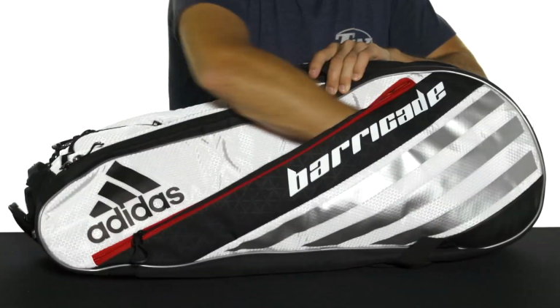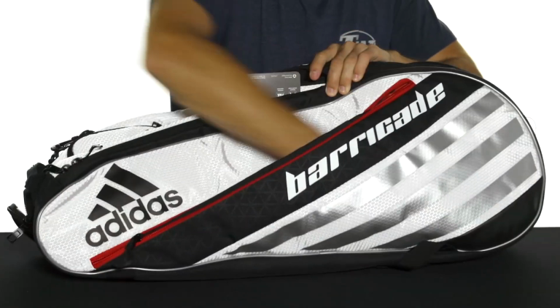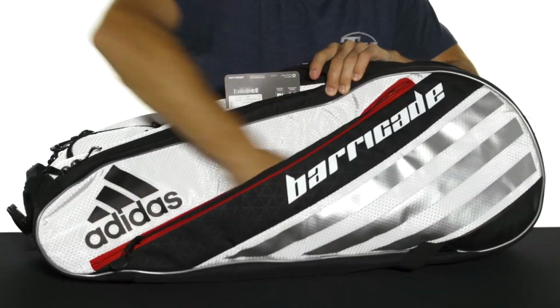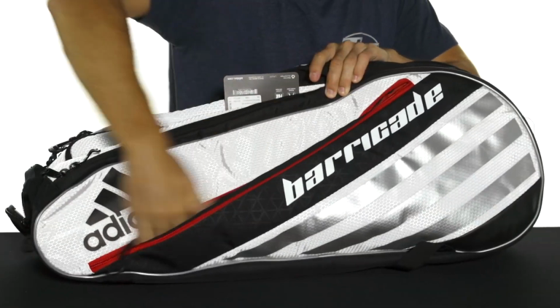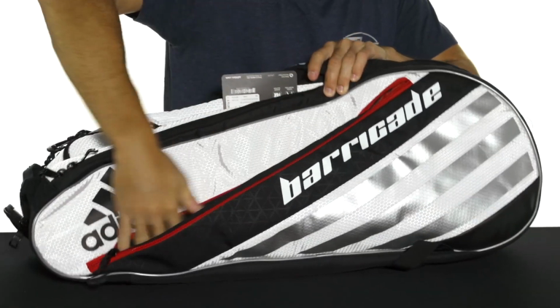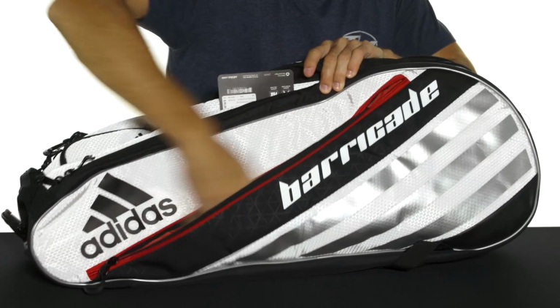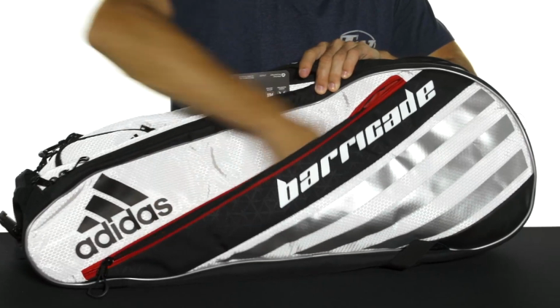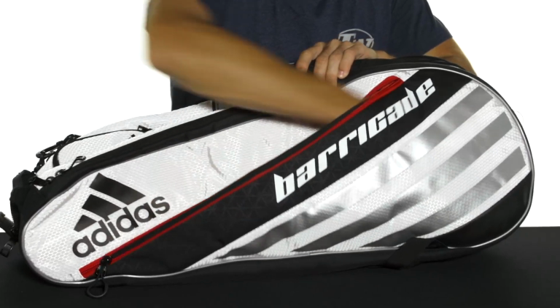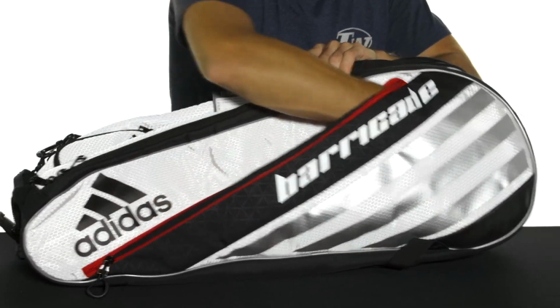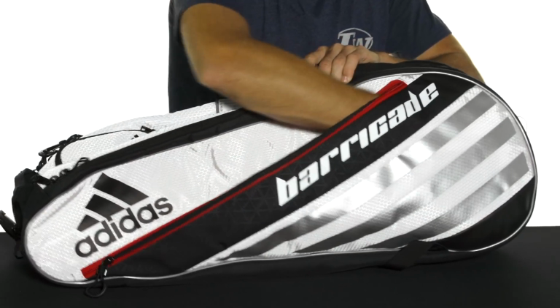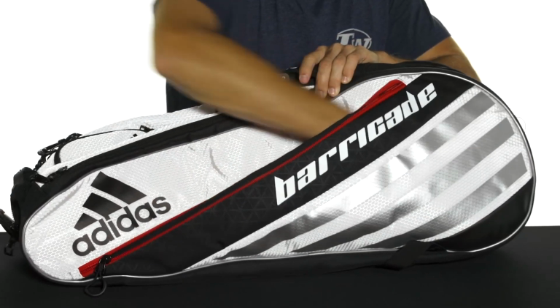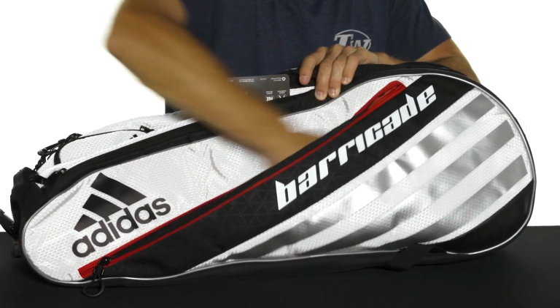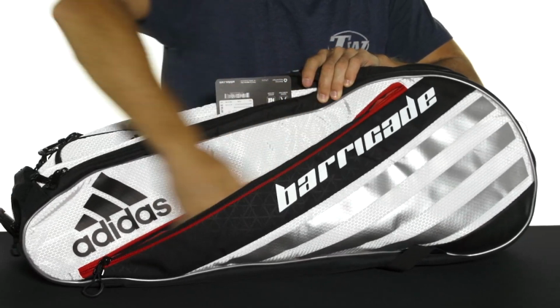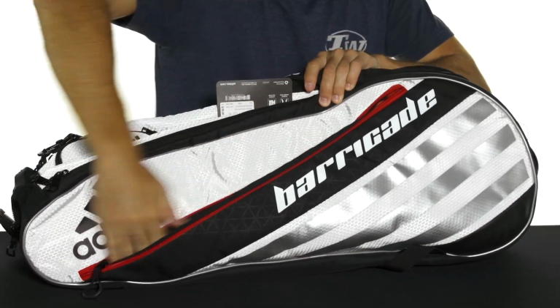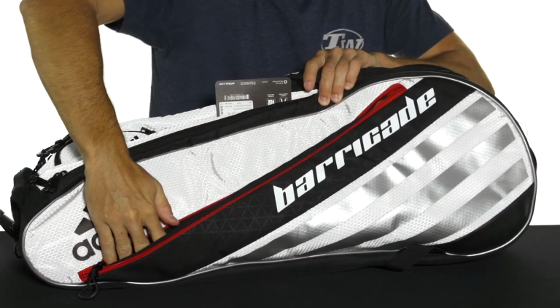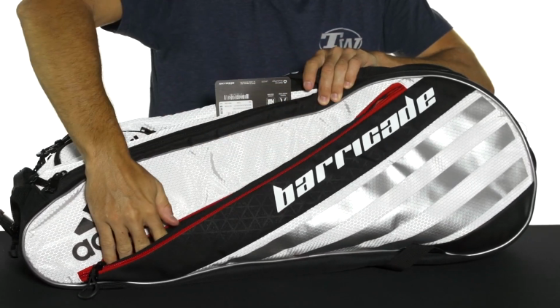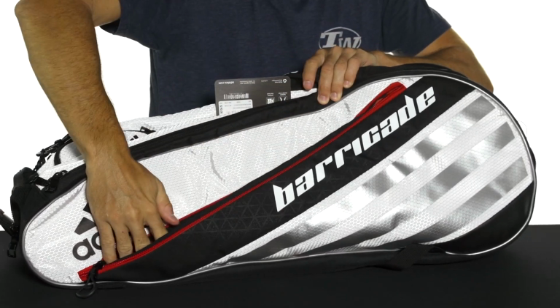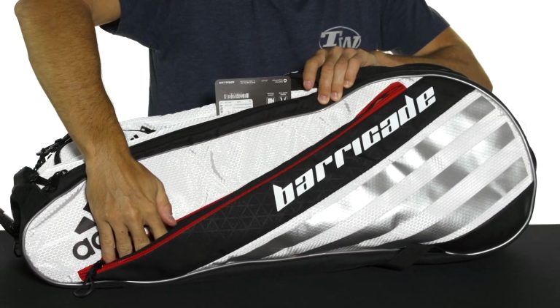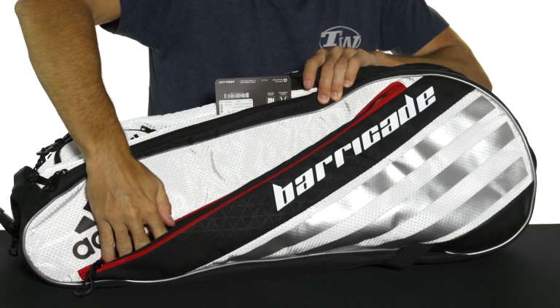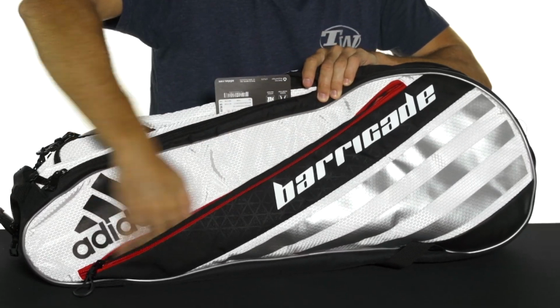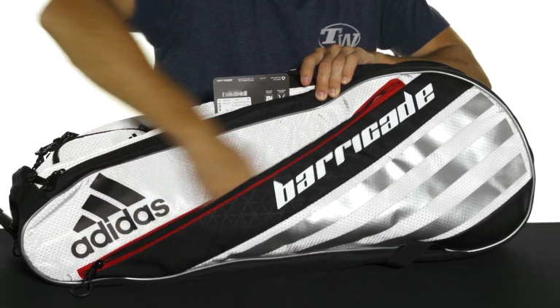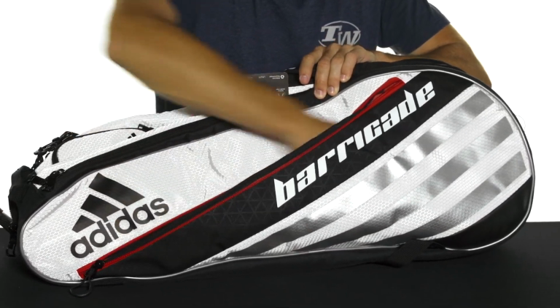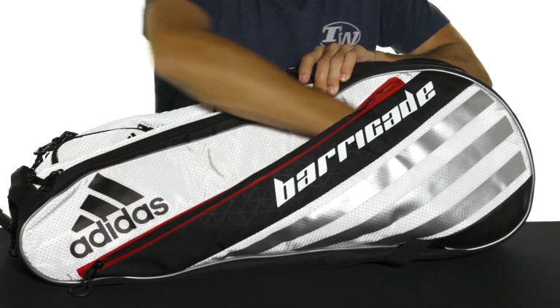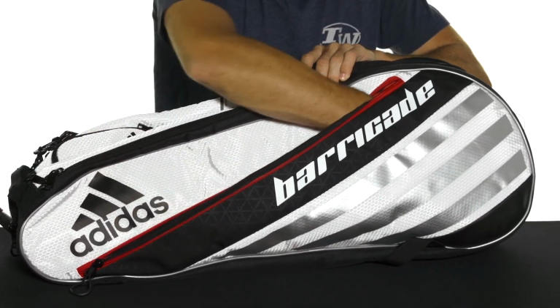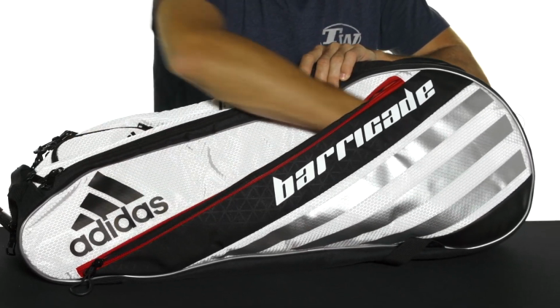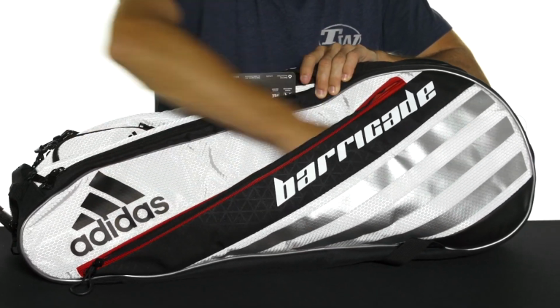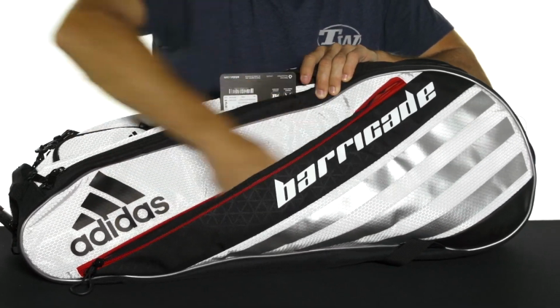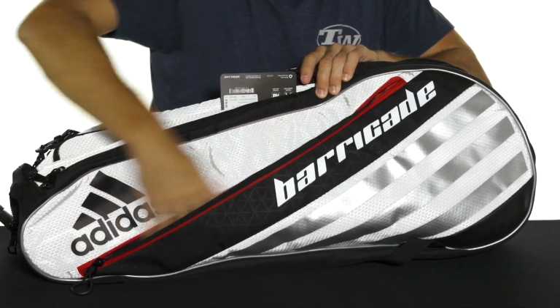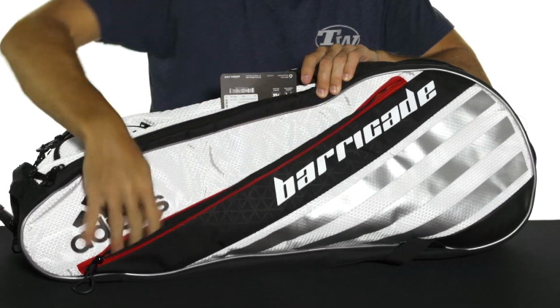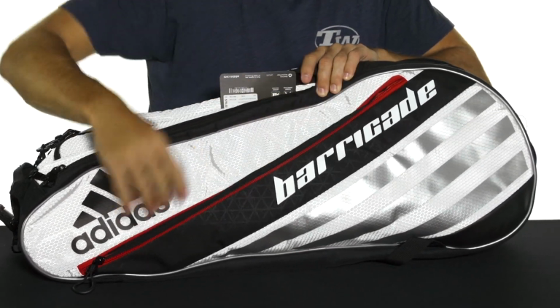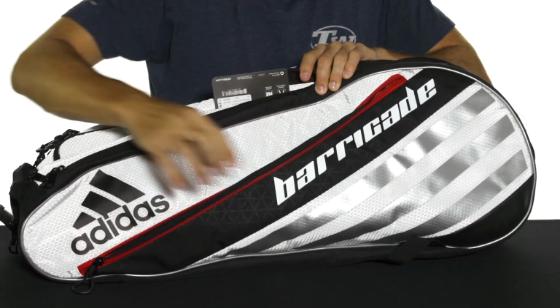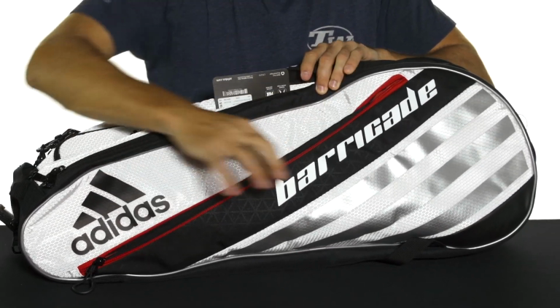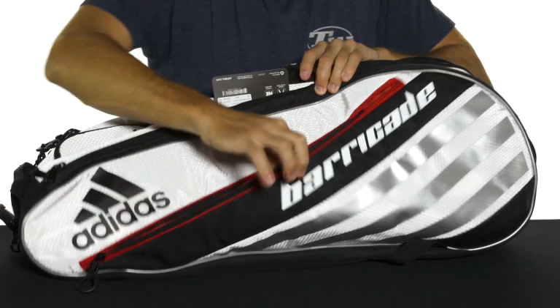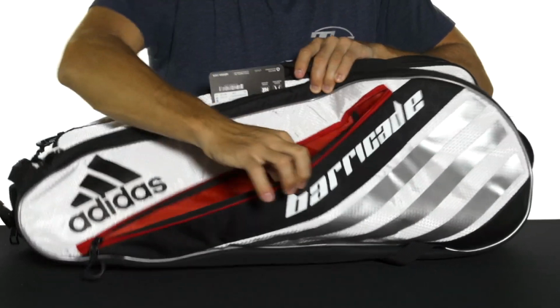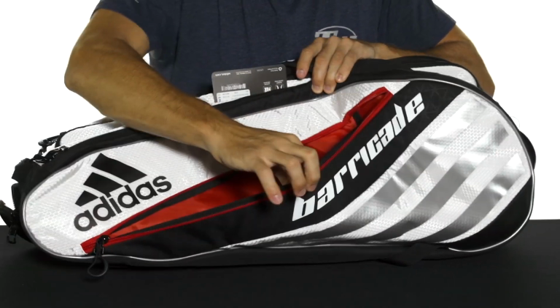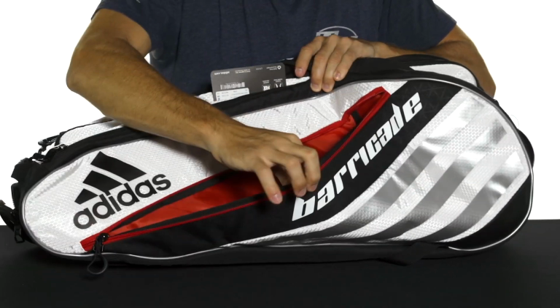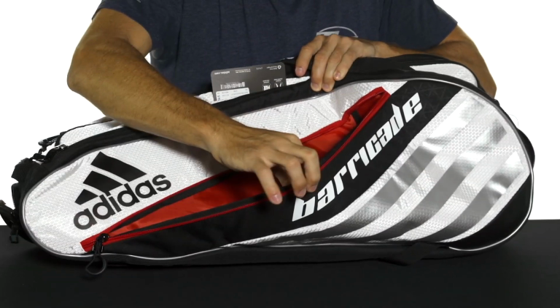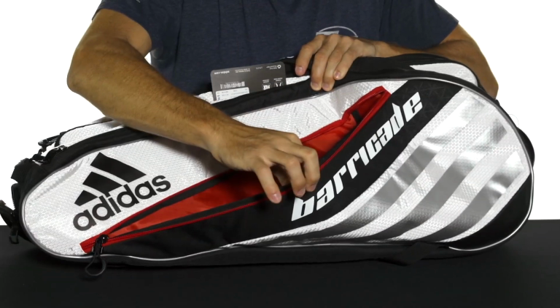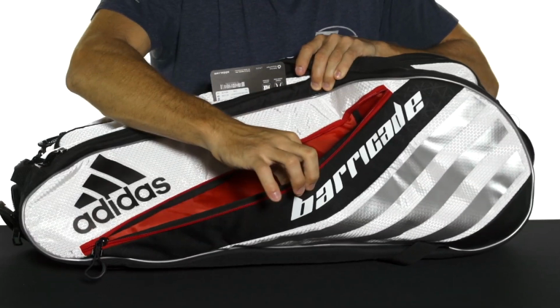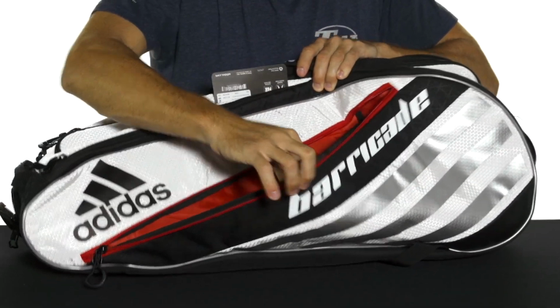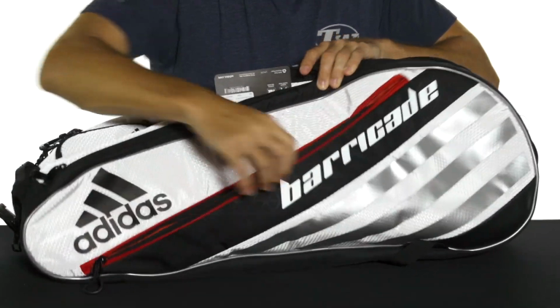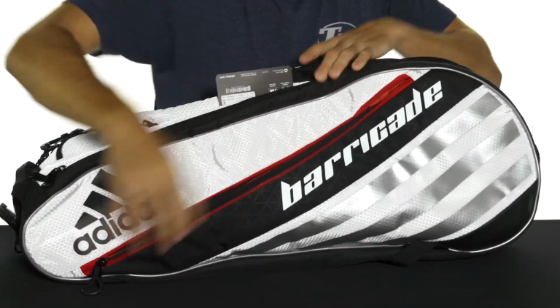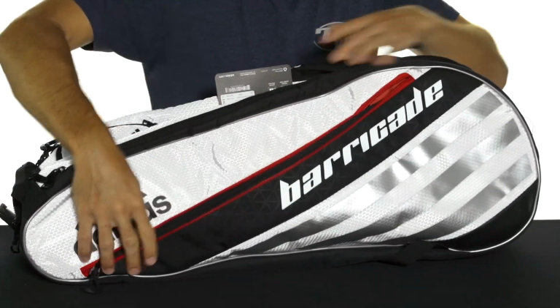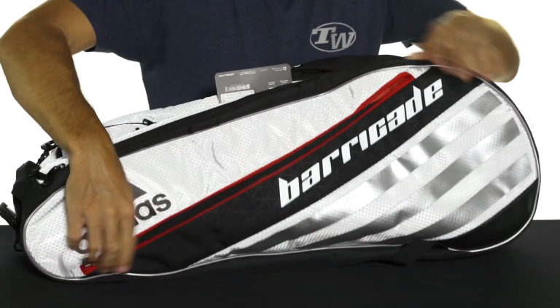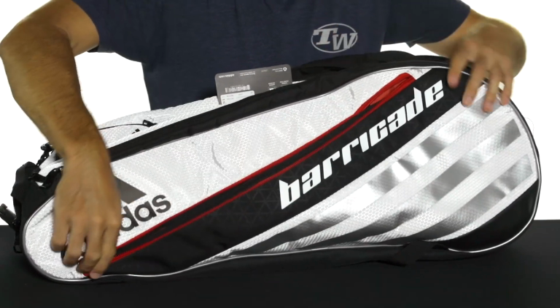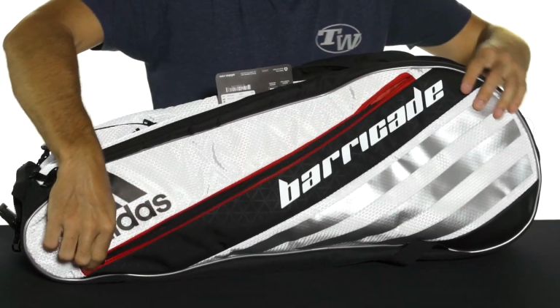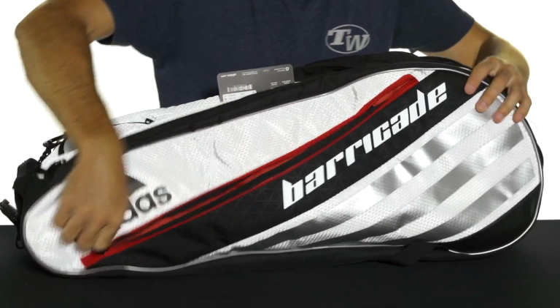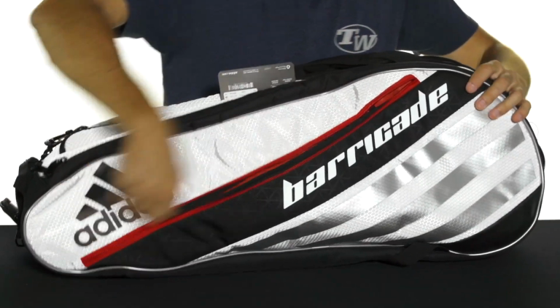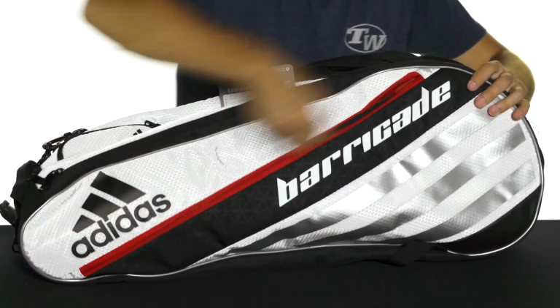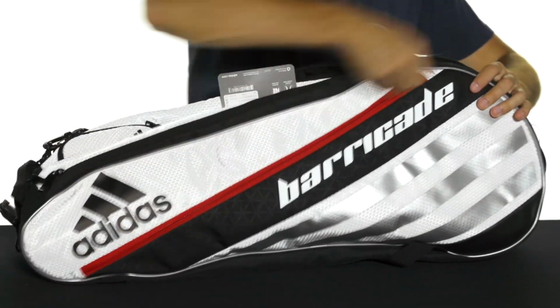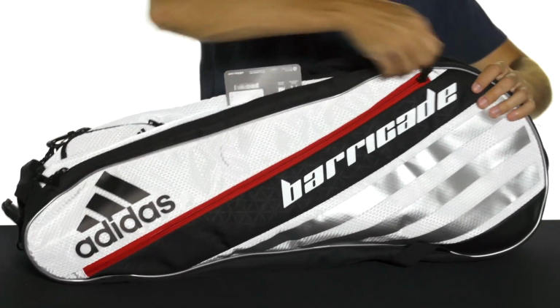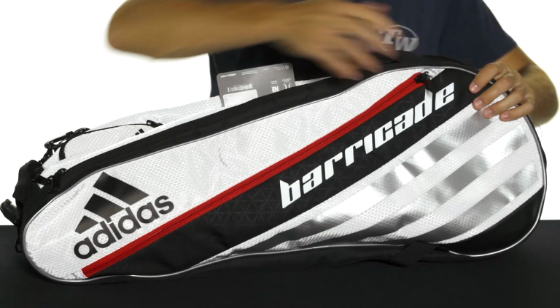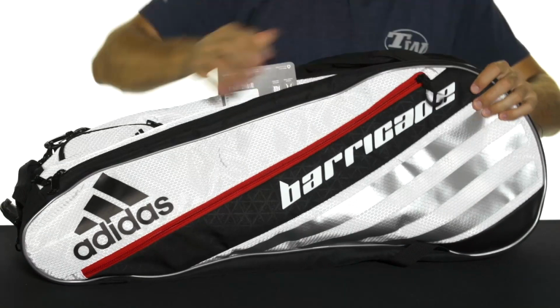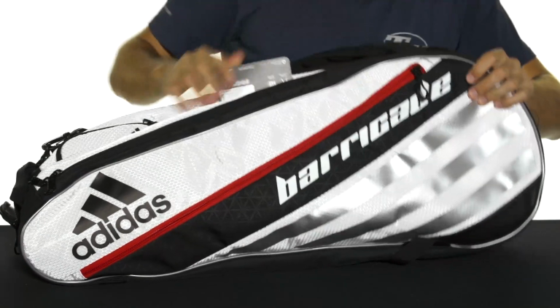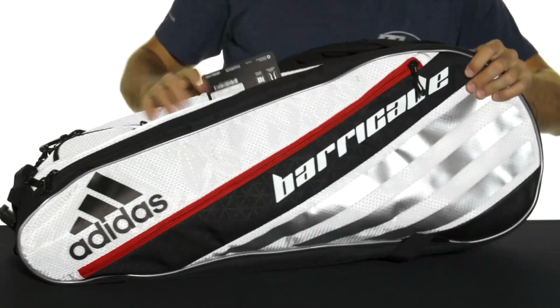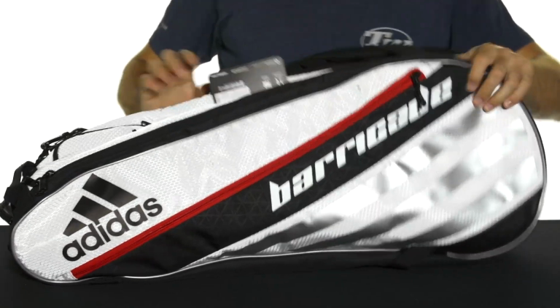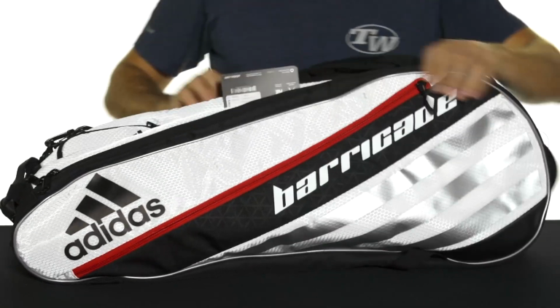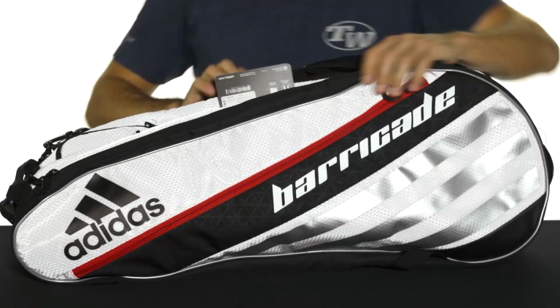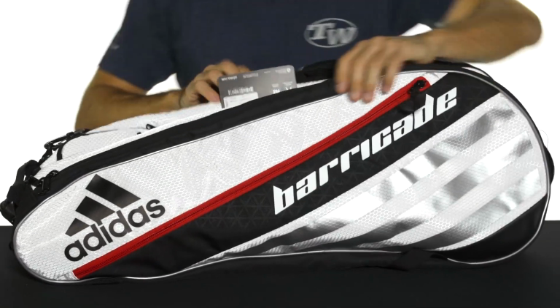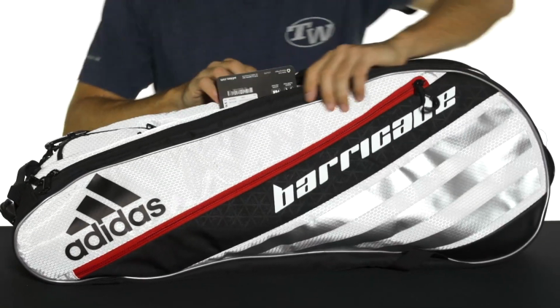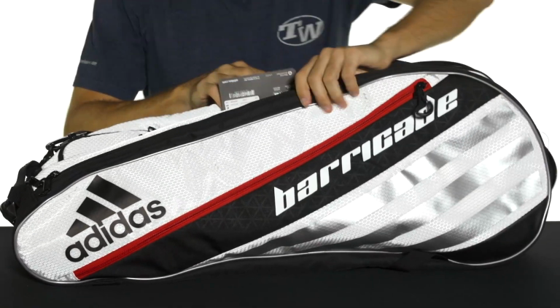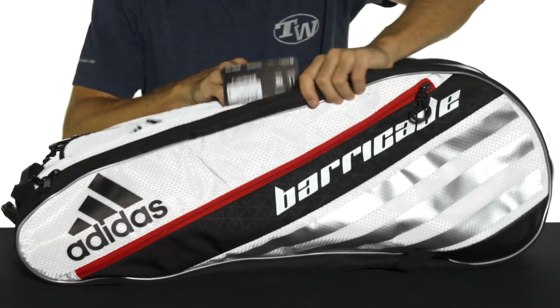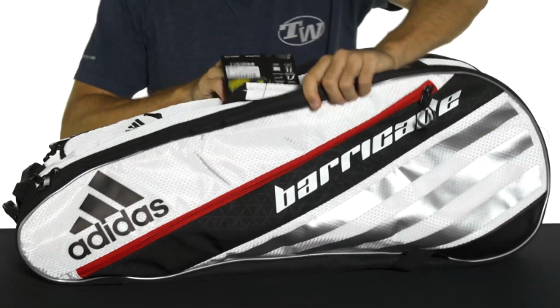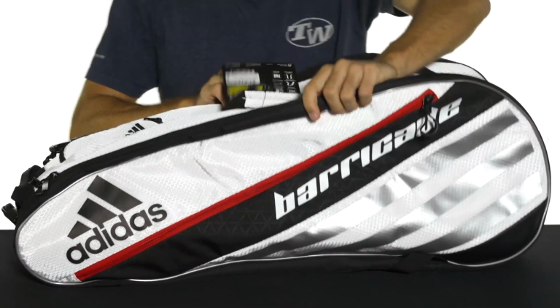Lastly, you're going to get an accessory pocket that runs along the length of the bag on the outside, perfect for keeping additional gear organized.